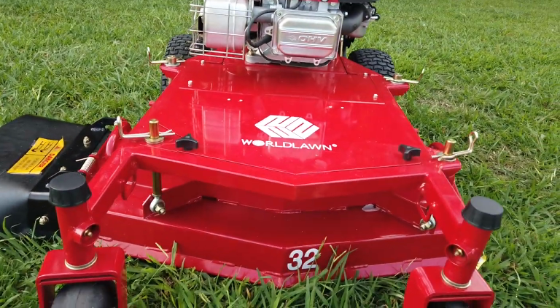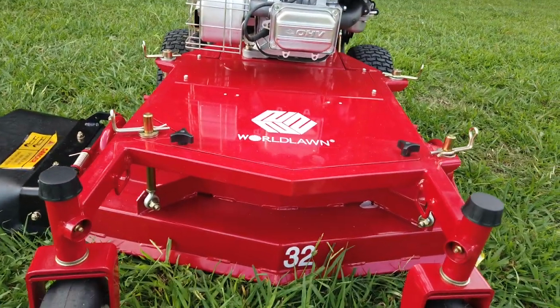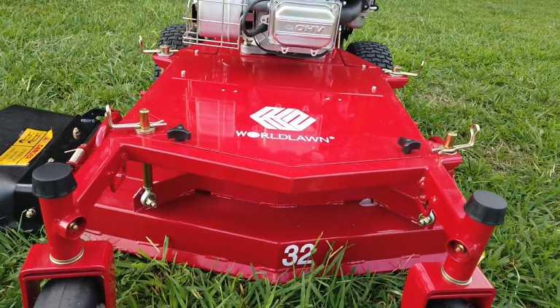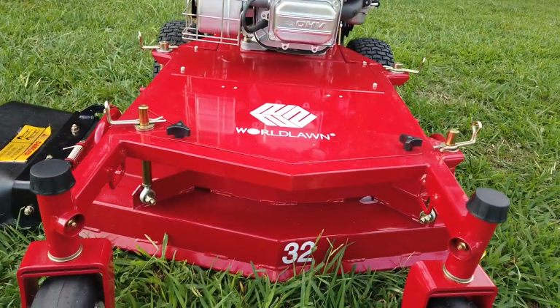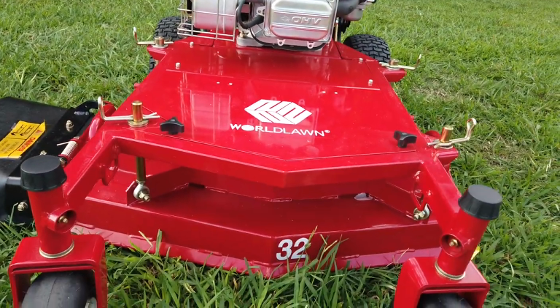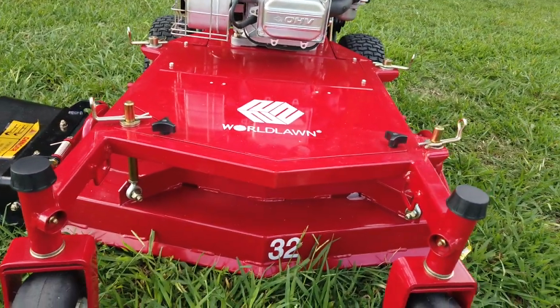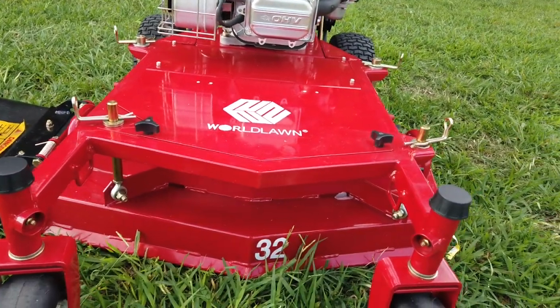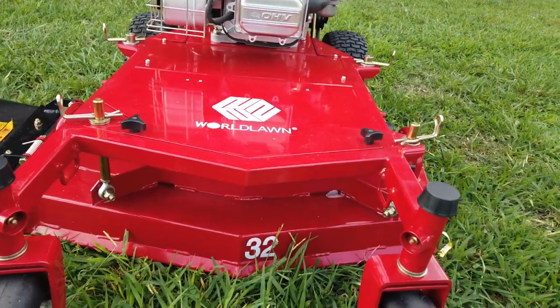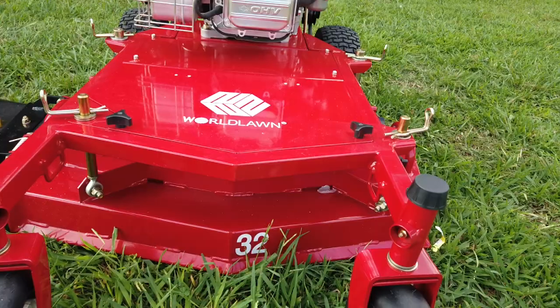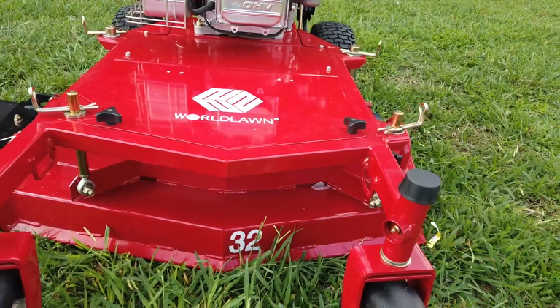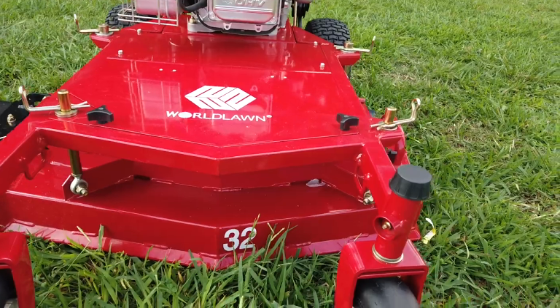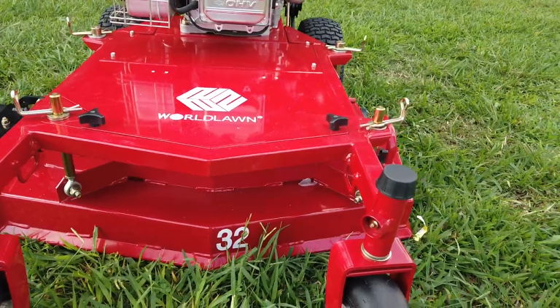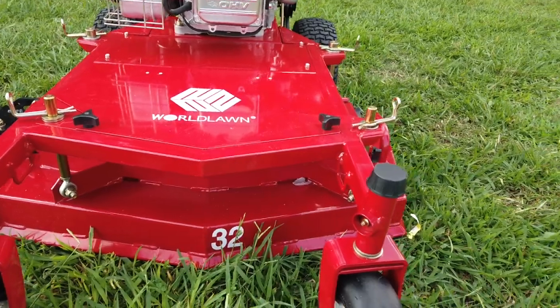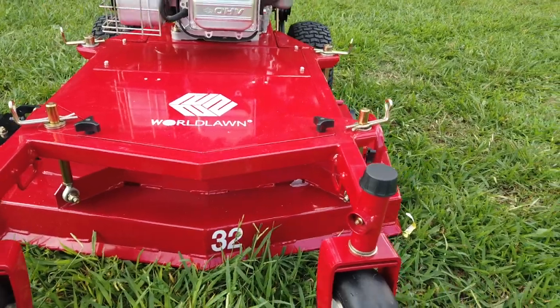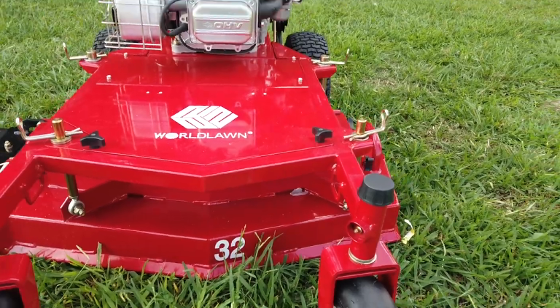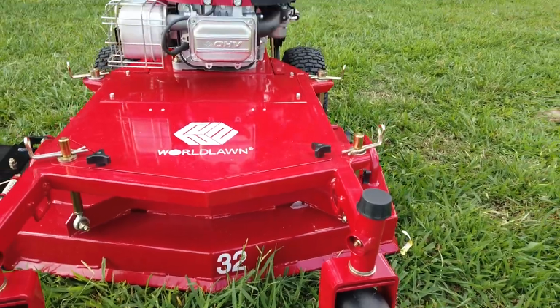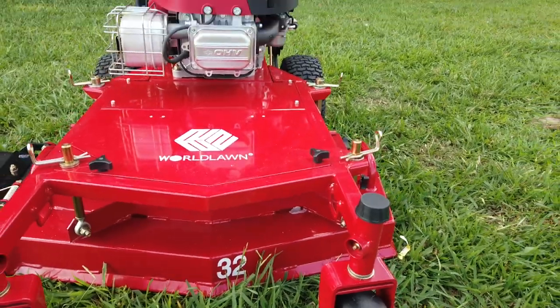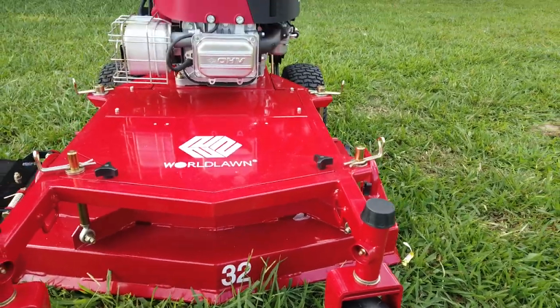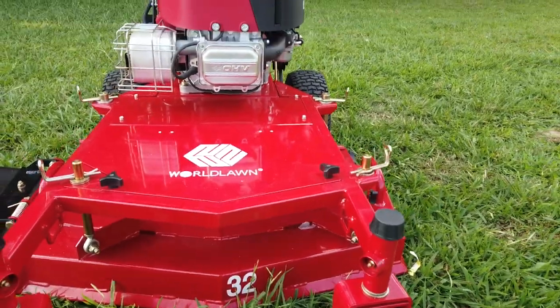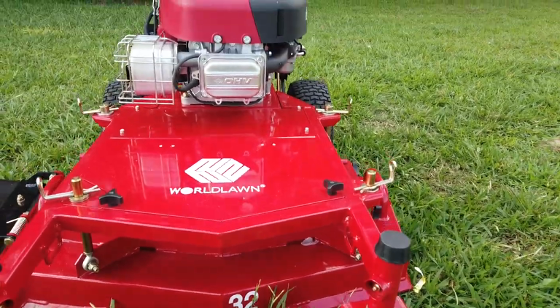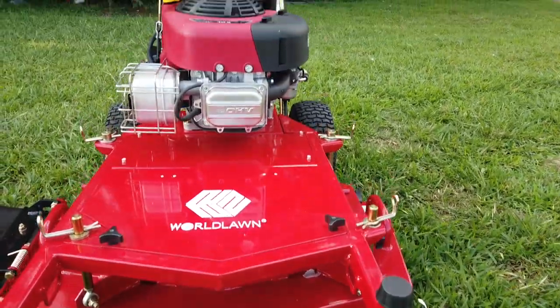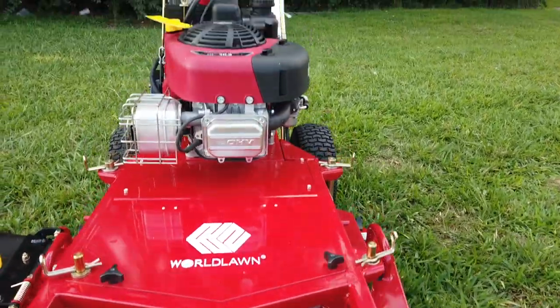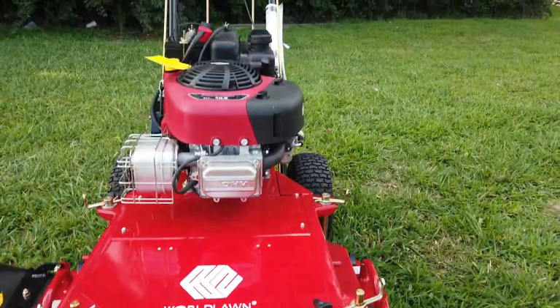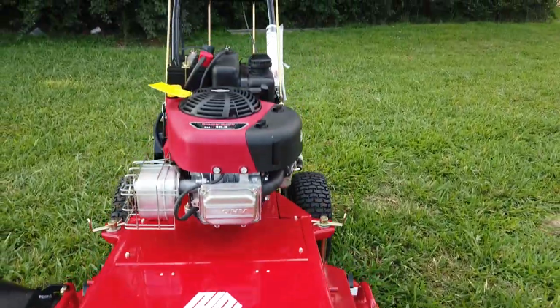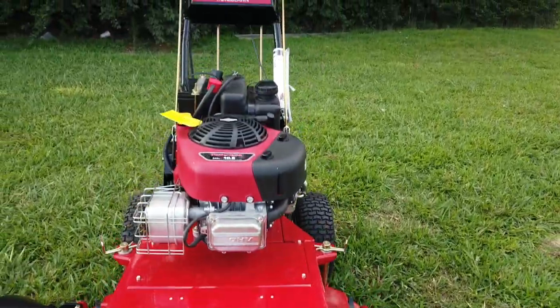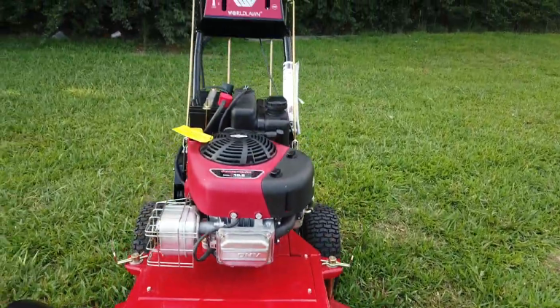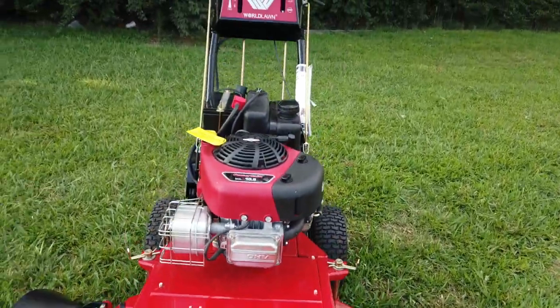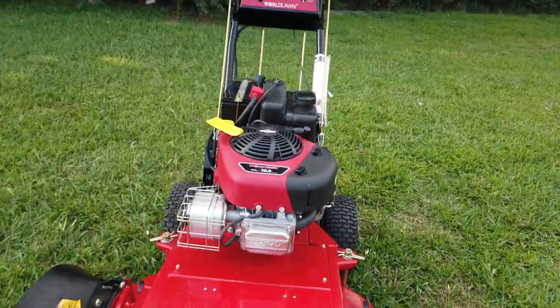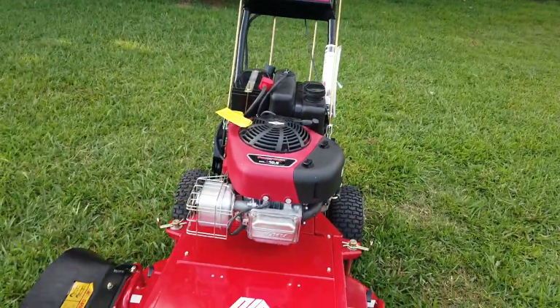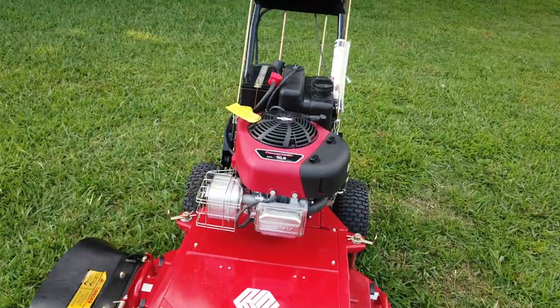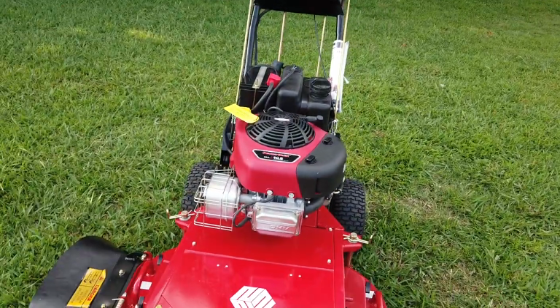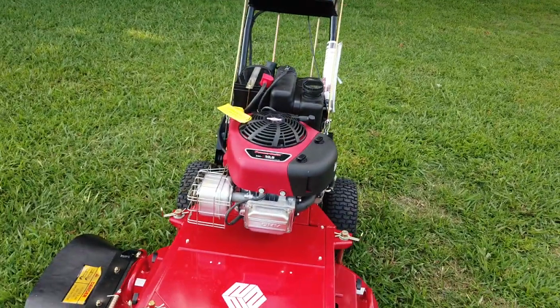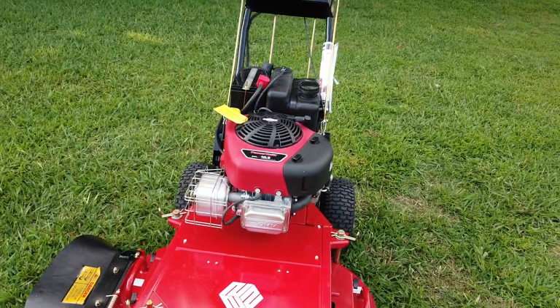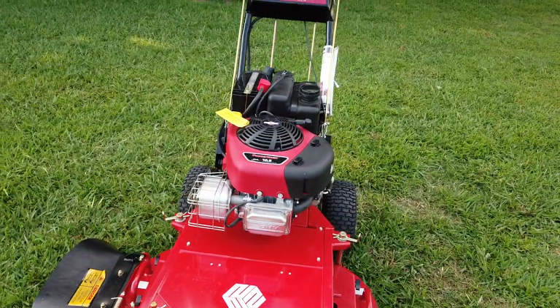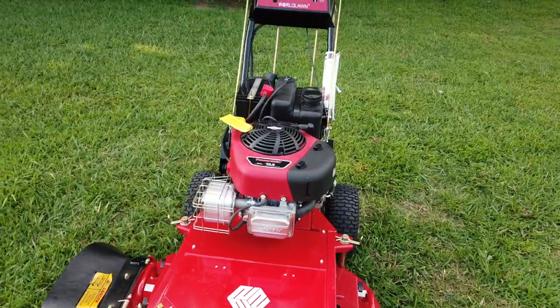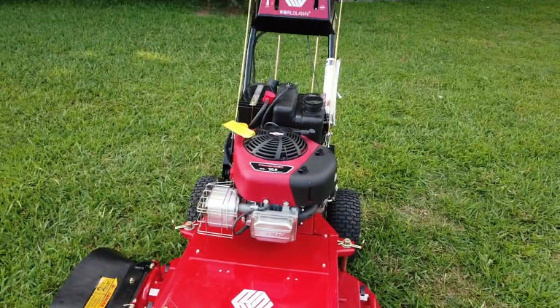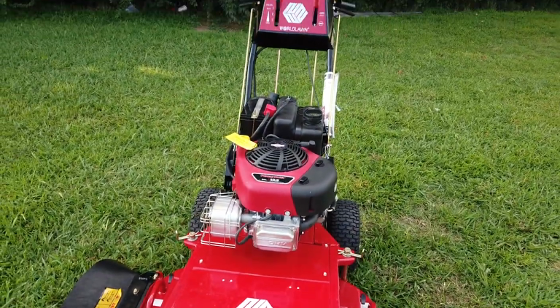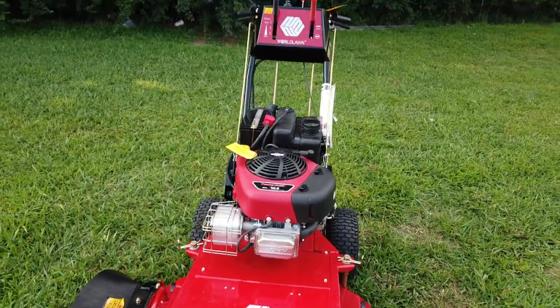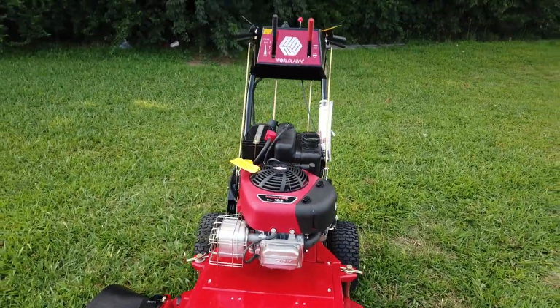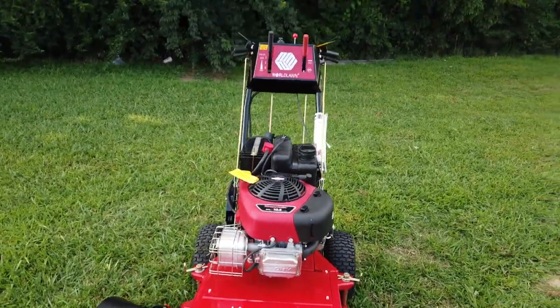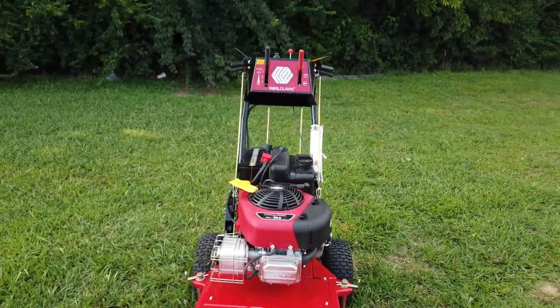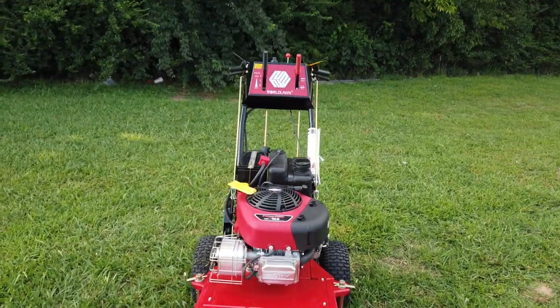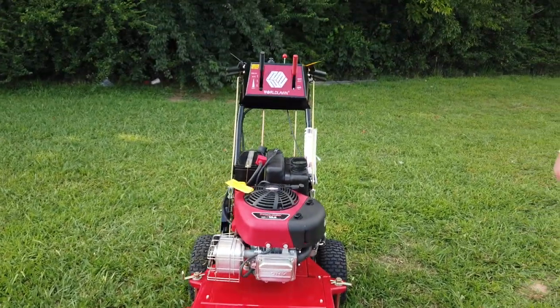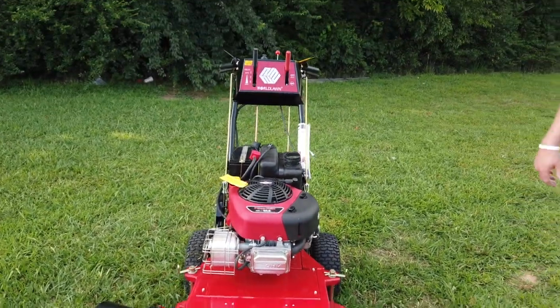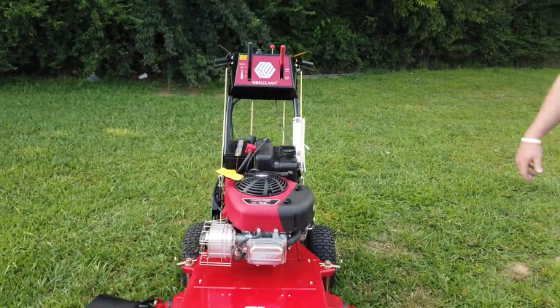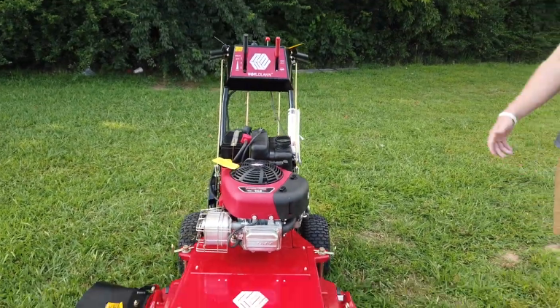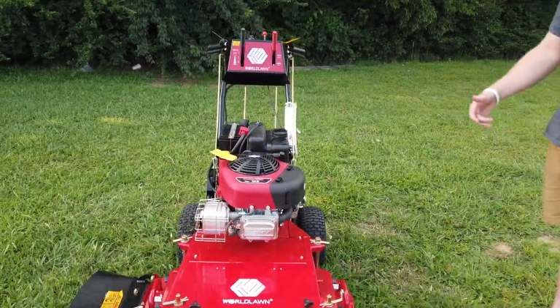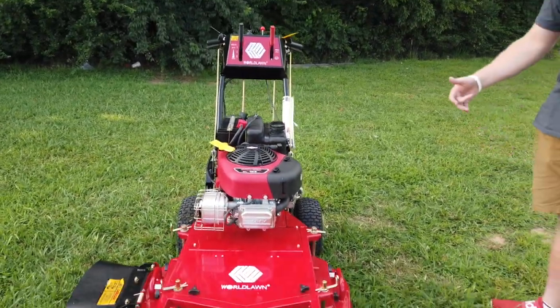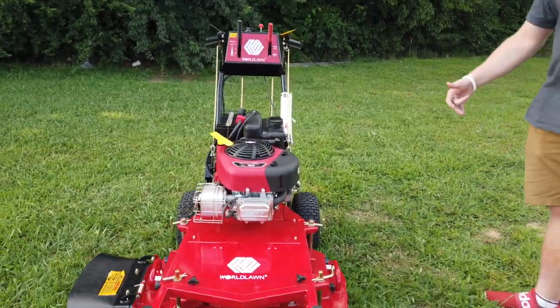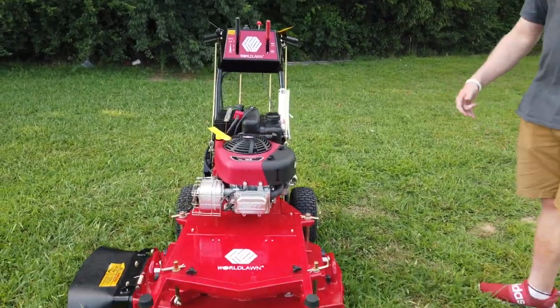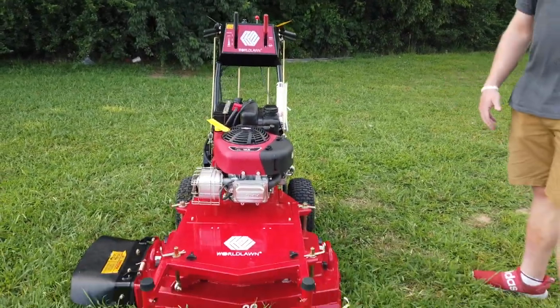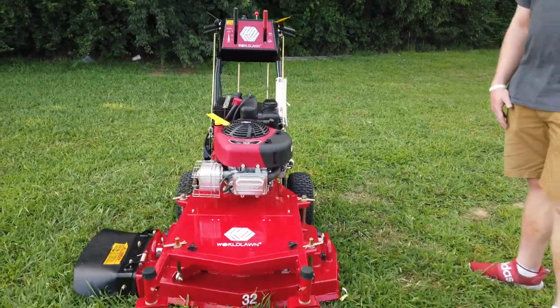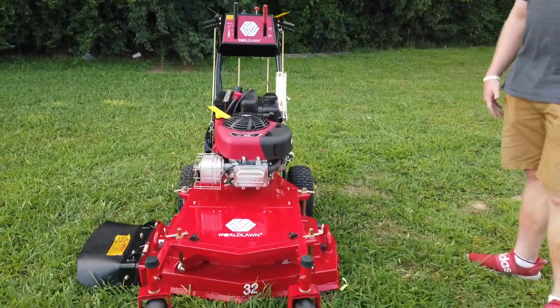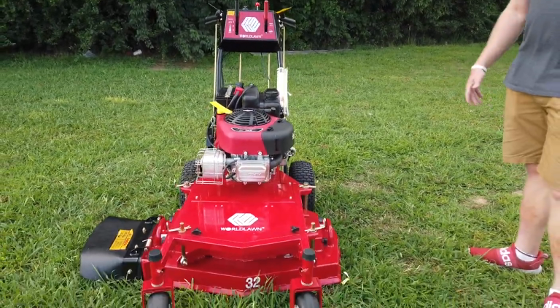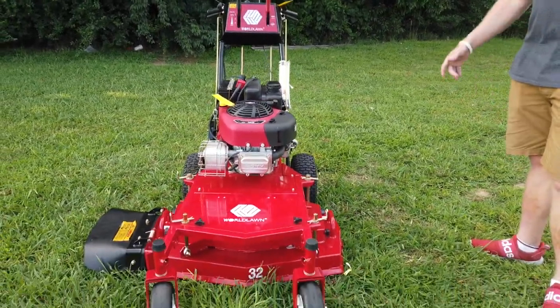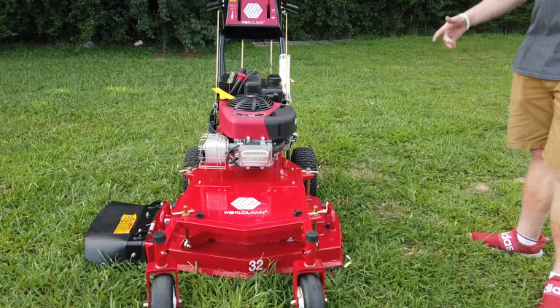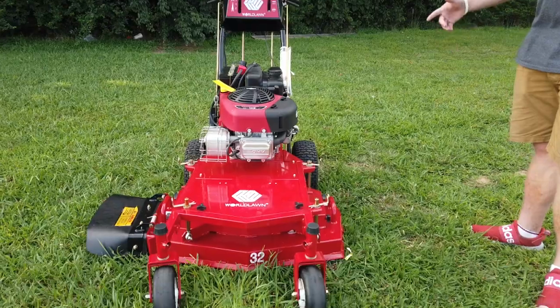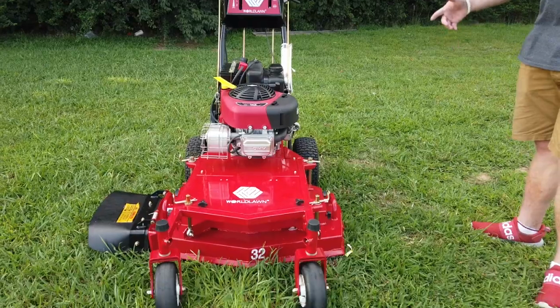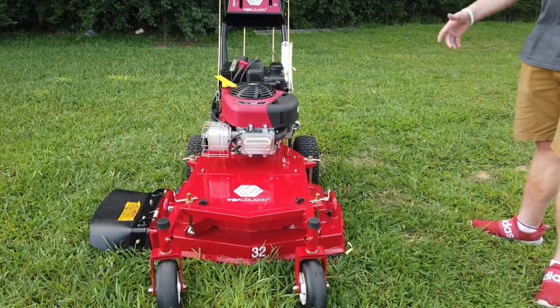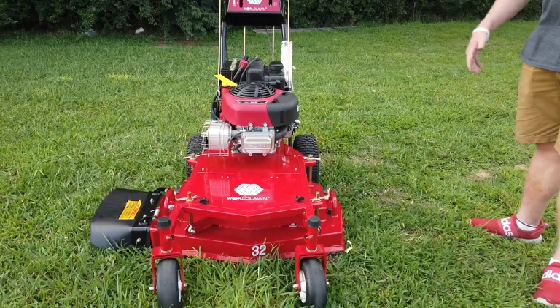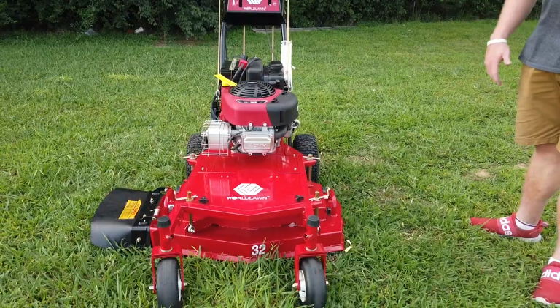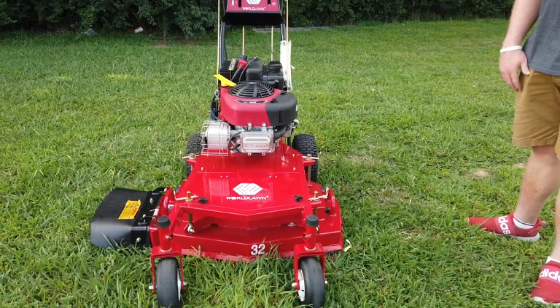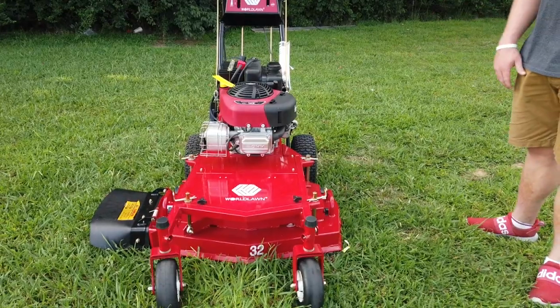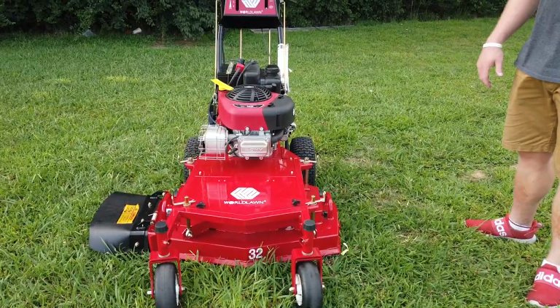It's also good for residential owners that don't like their standard push mower and they can get into a belt drive. It makes it a little bit easier on them.